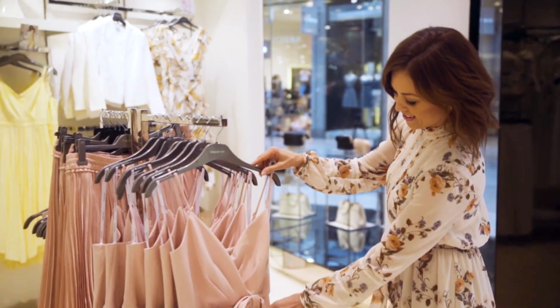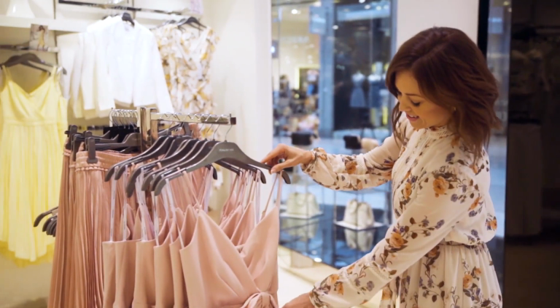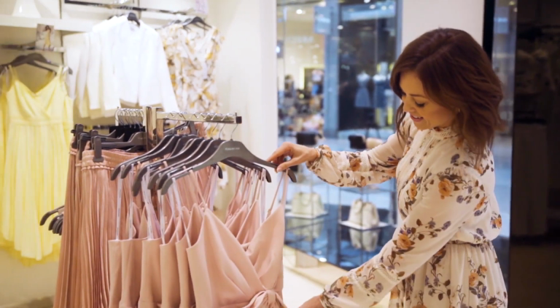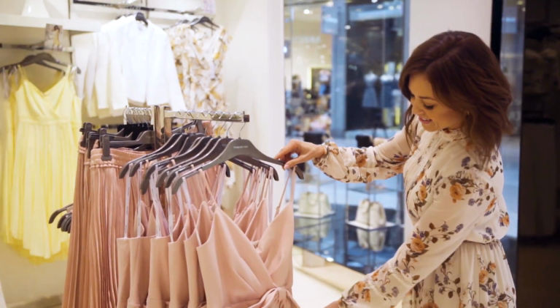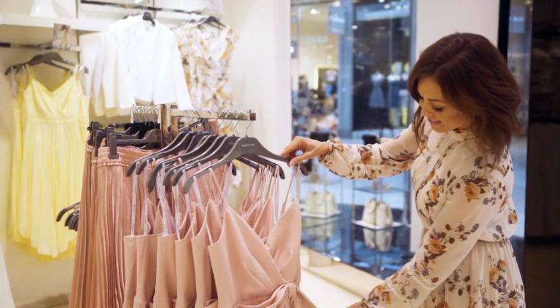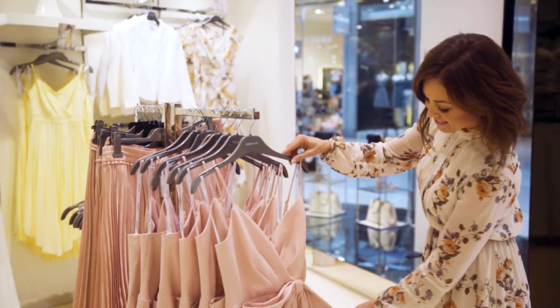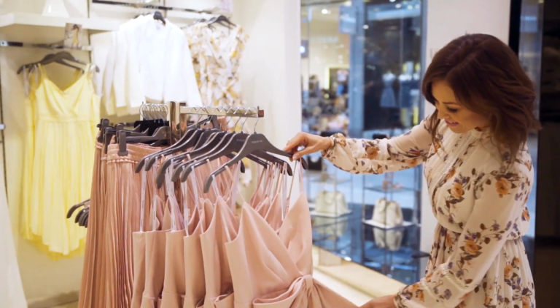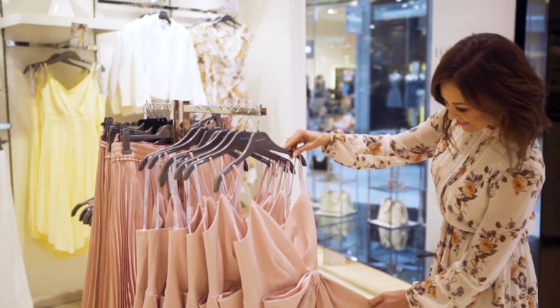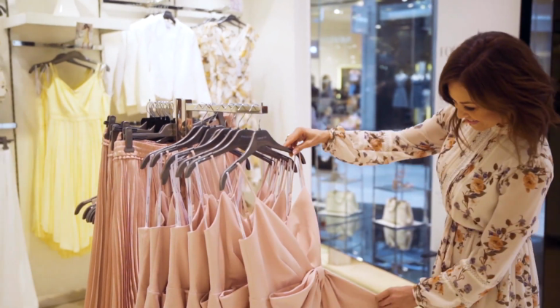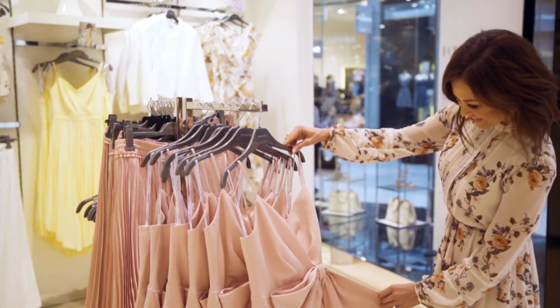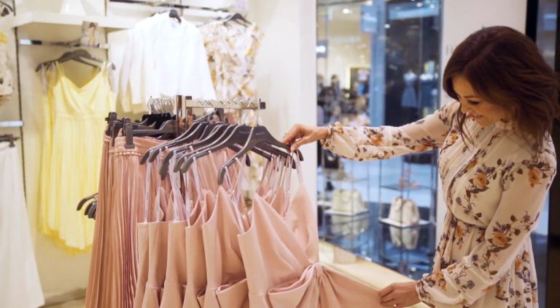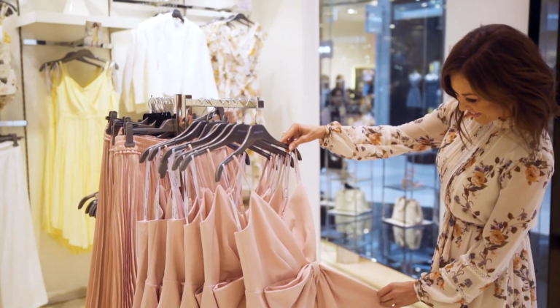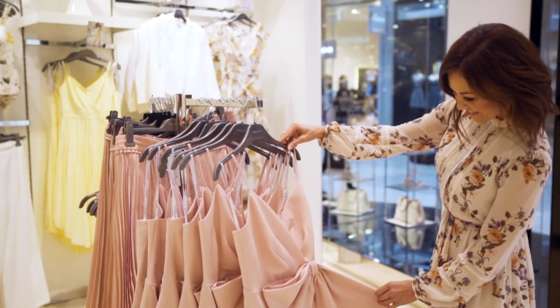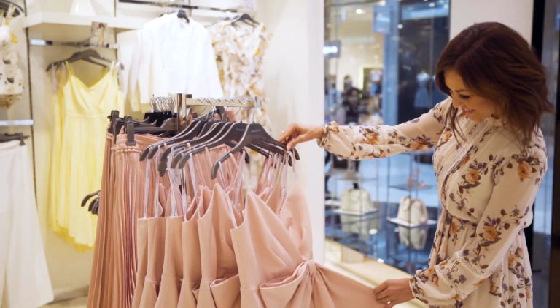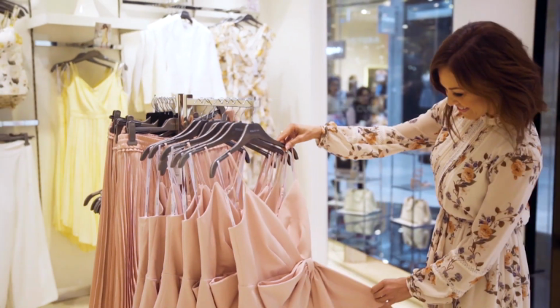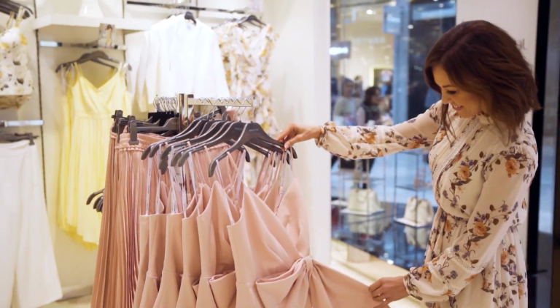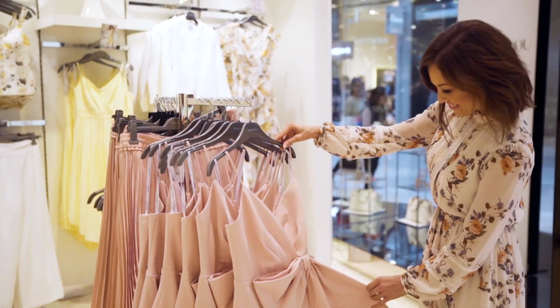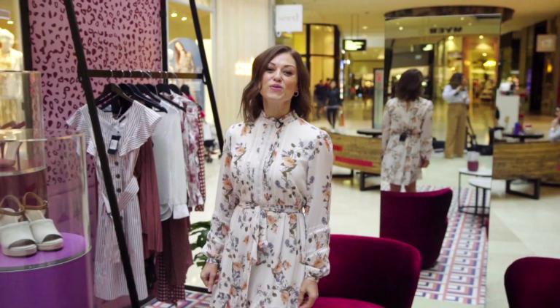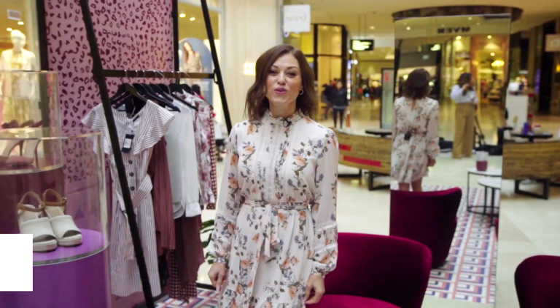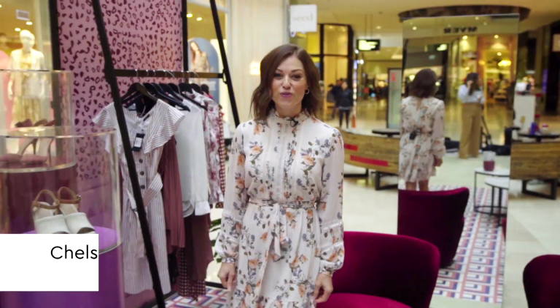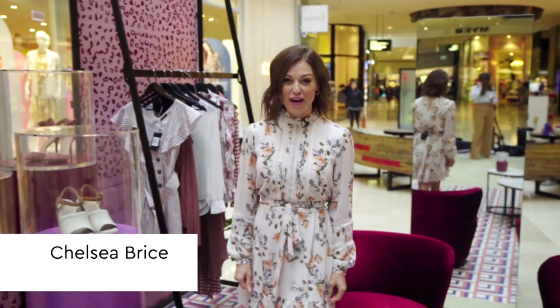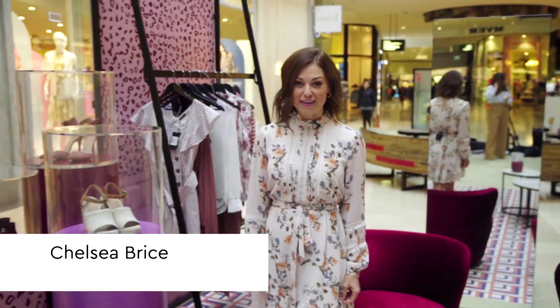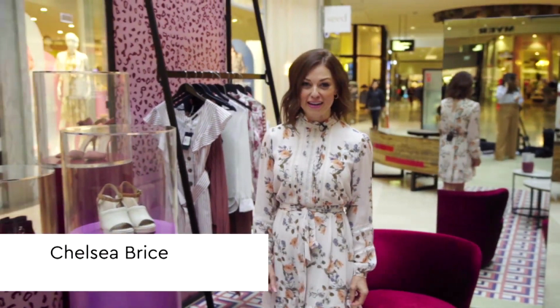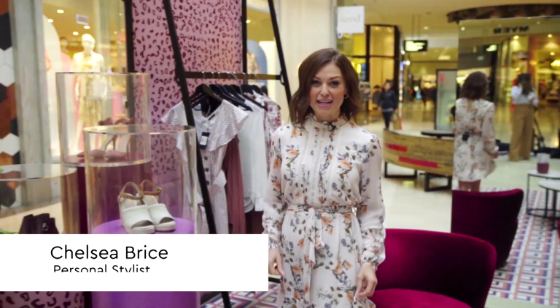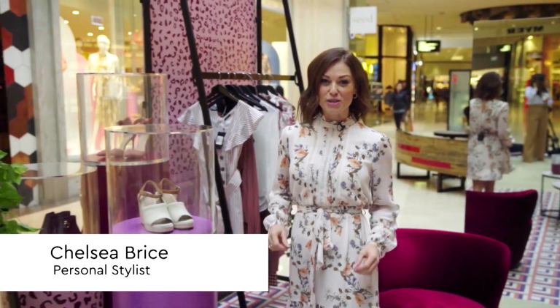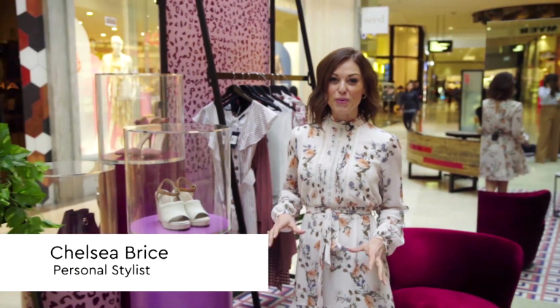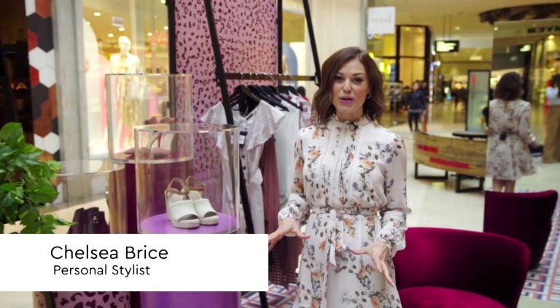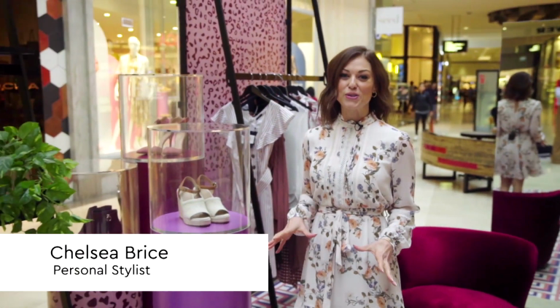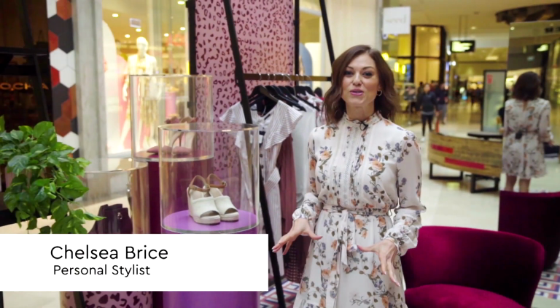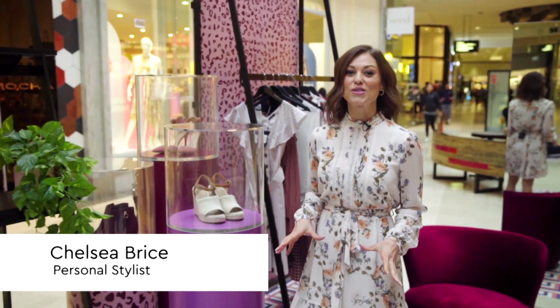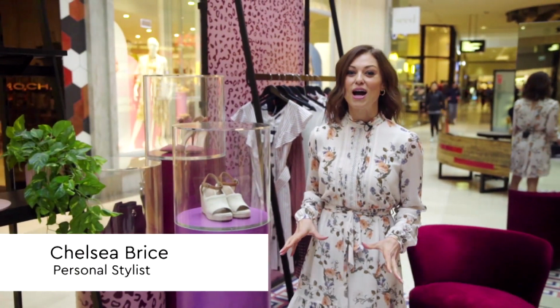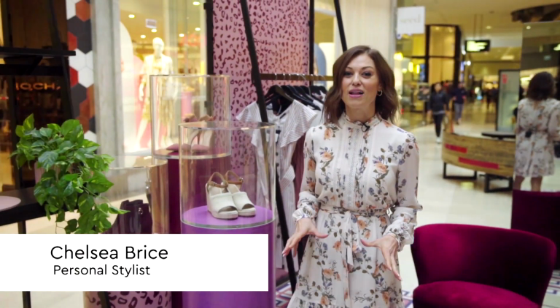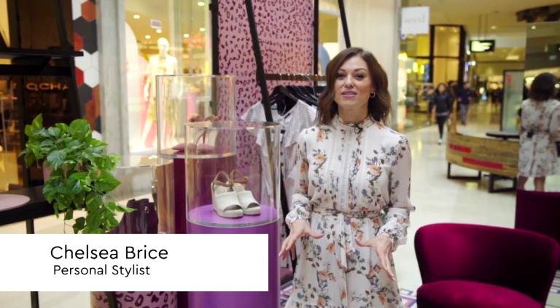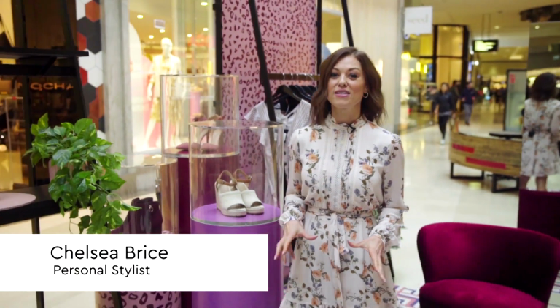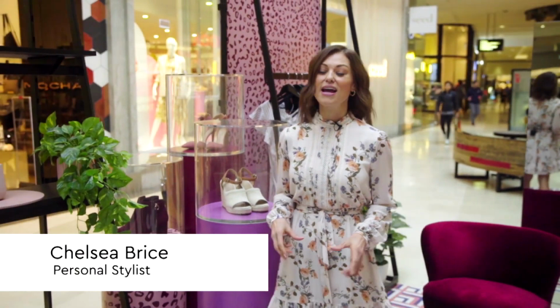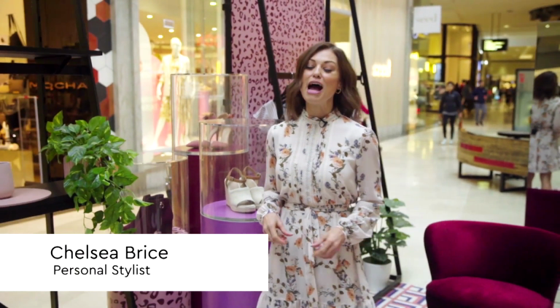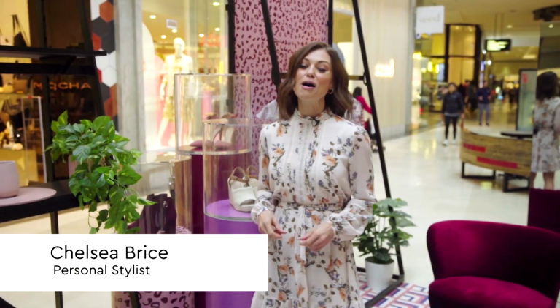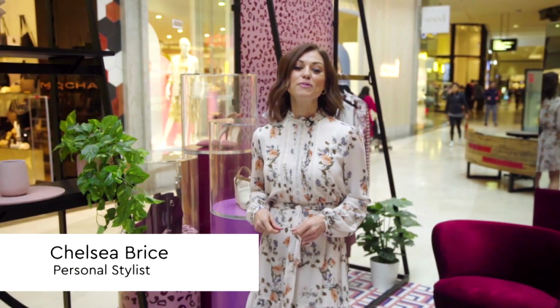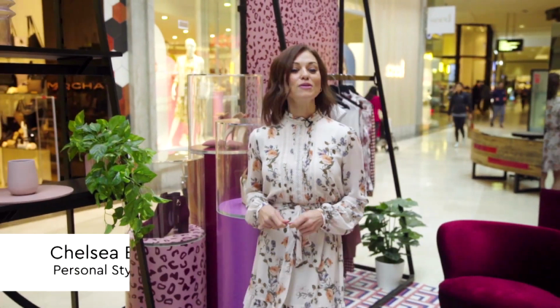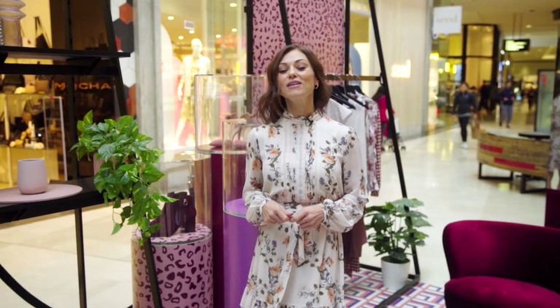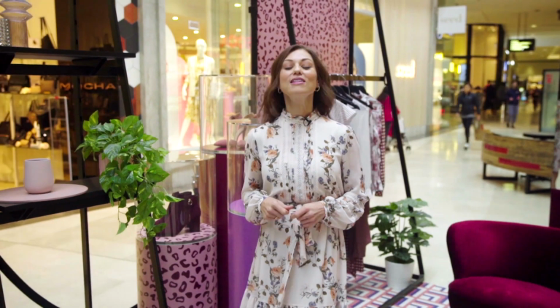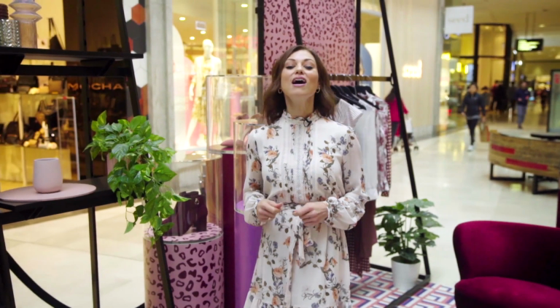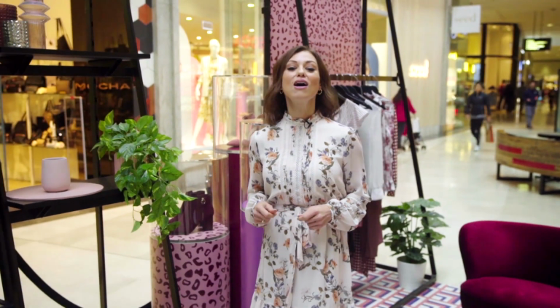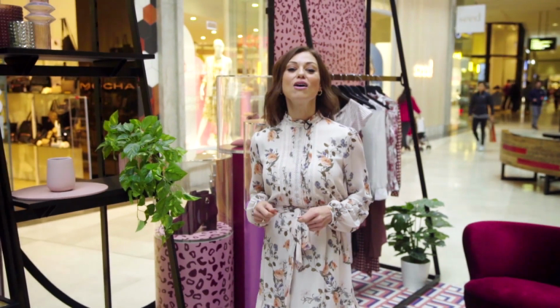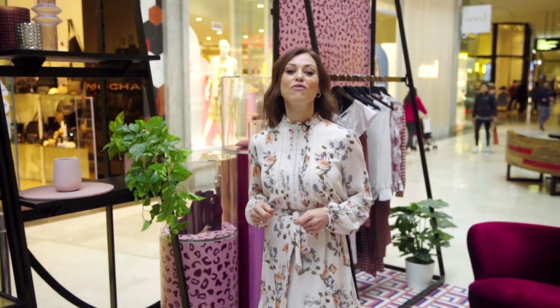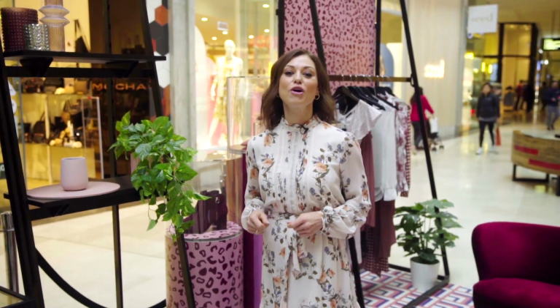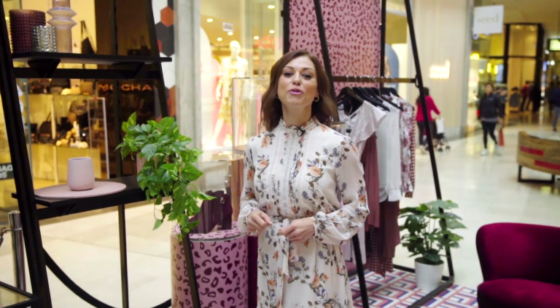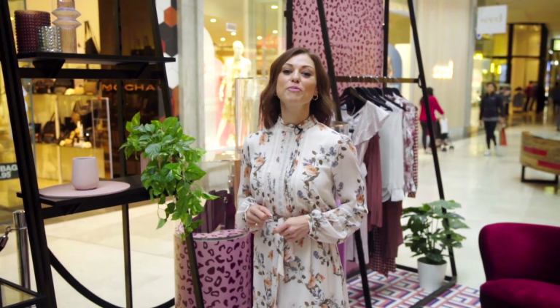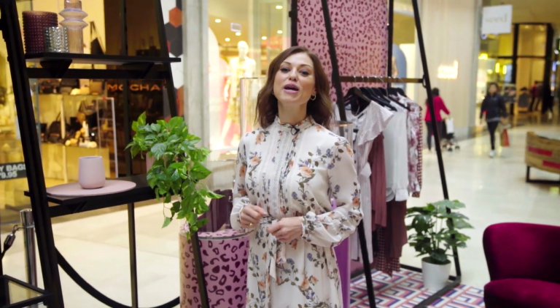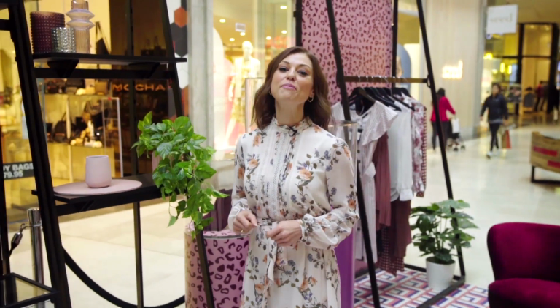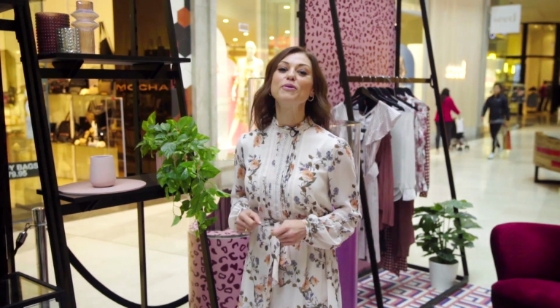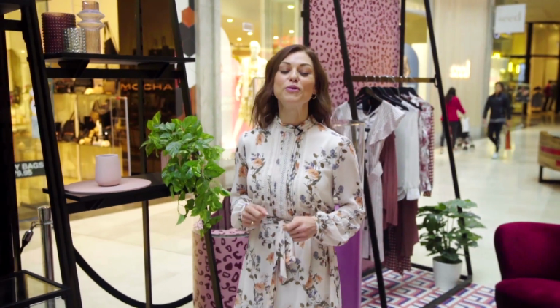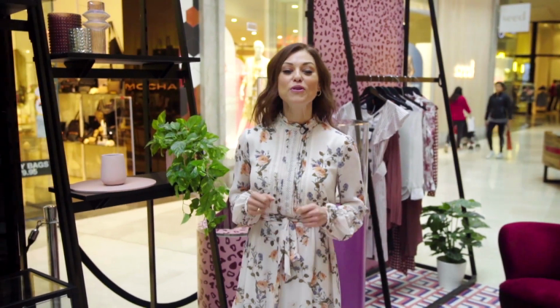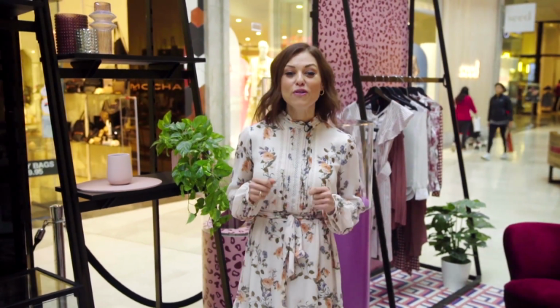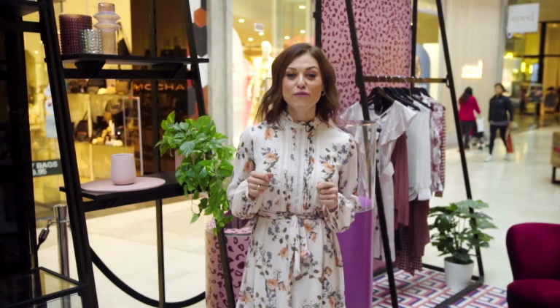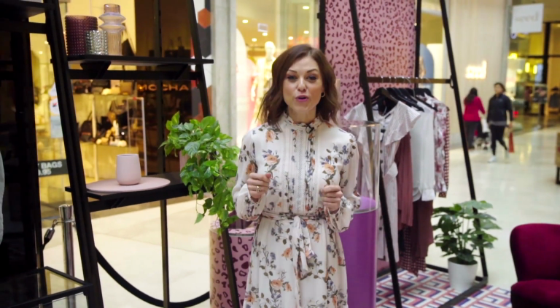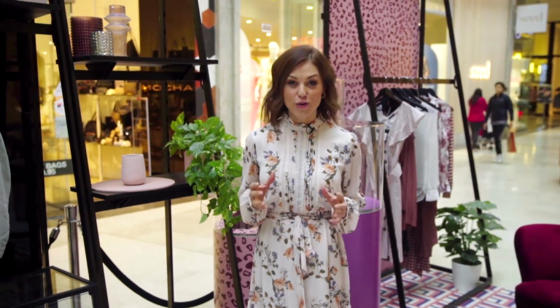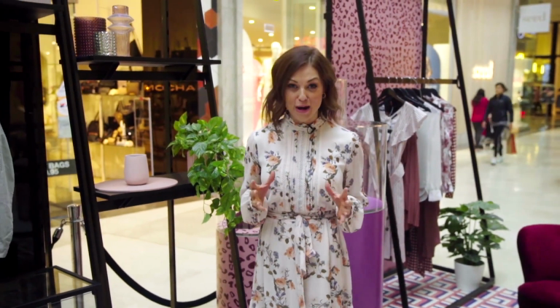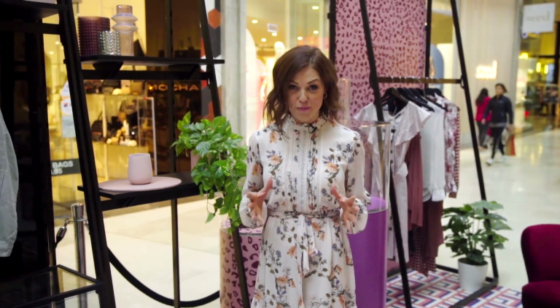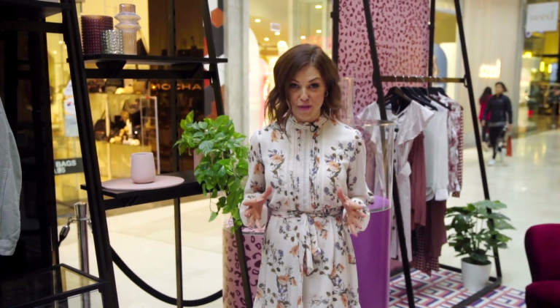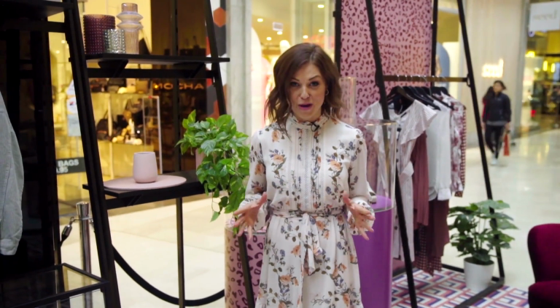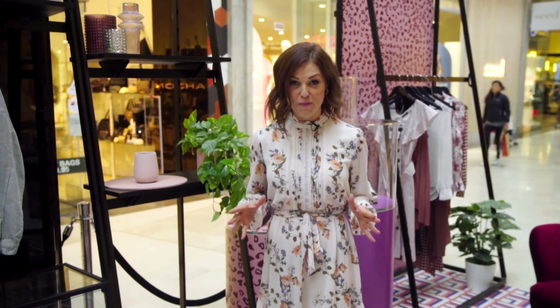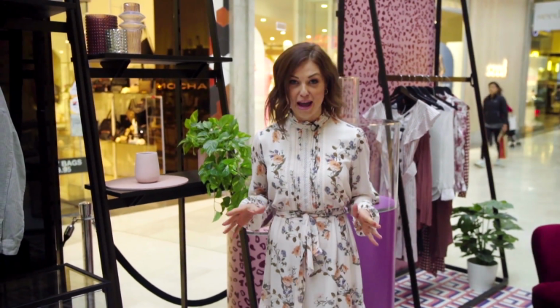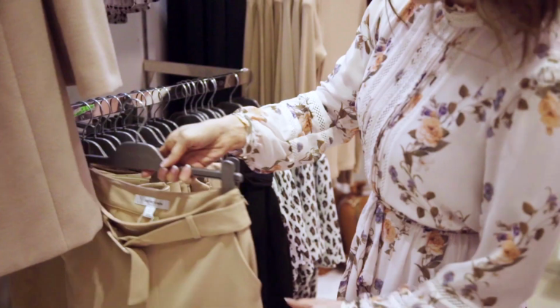Hi, I'm Chelsea, one of Westfield Fountain Gate's personal stylists, and I absolutely love helping people feel great in what they wear.